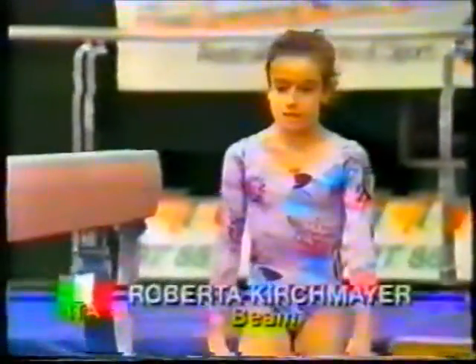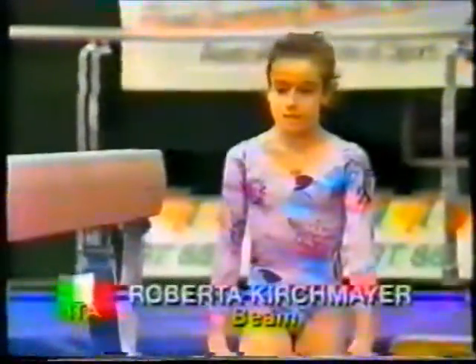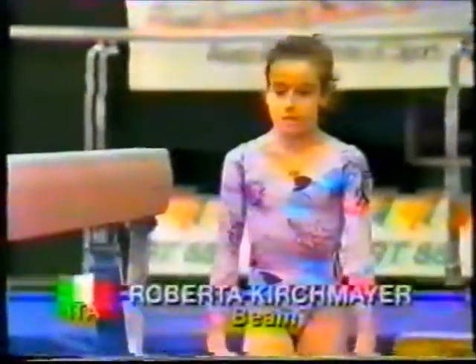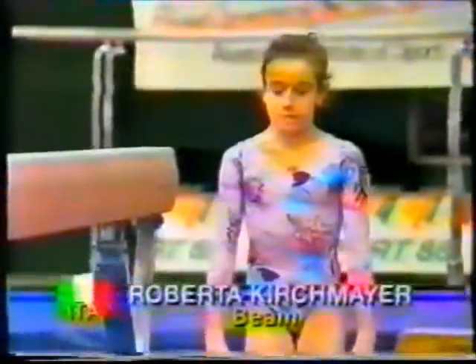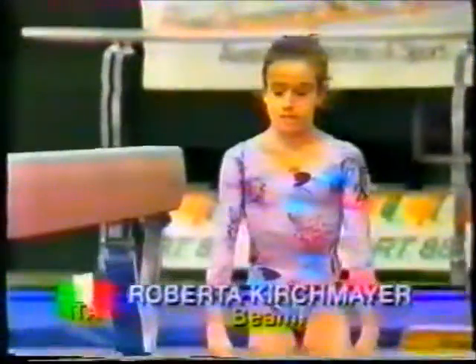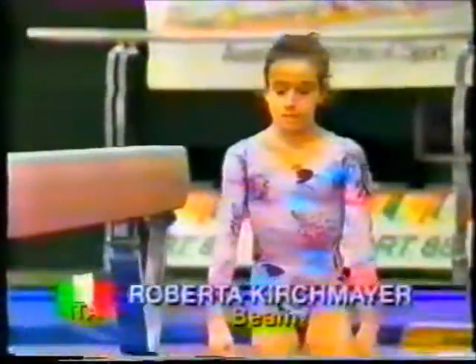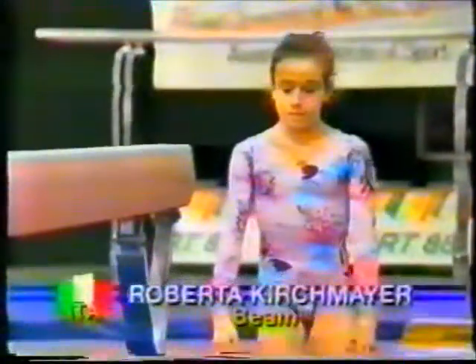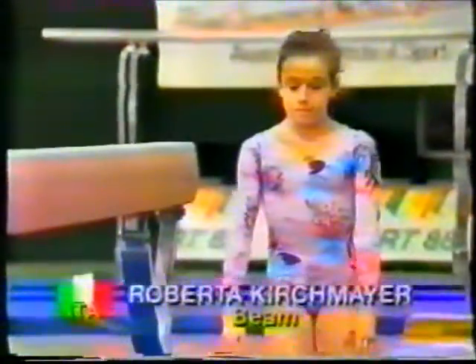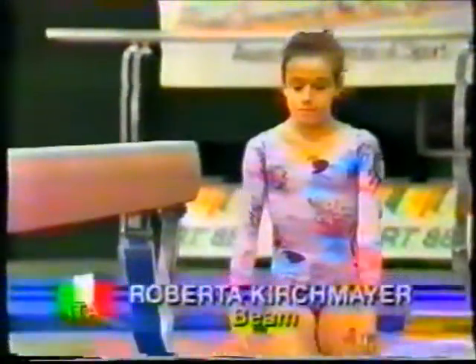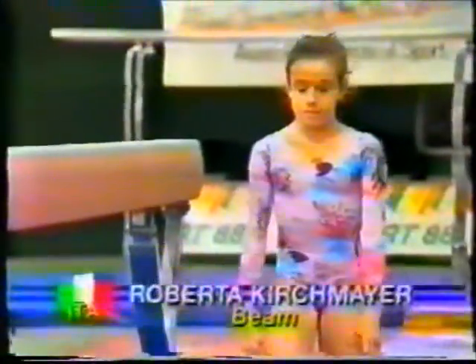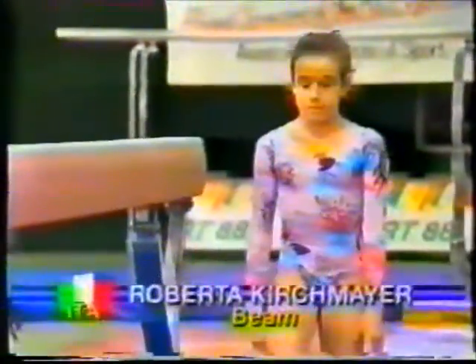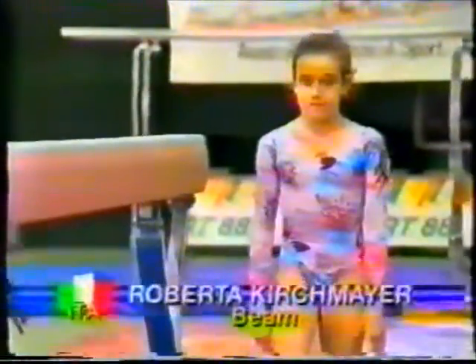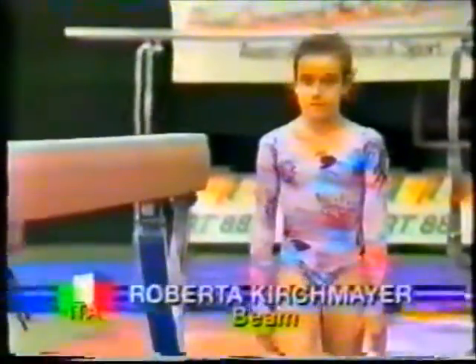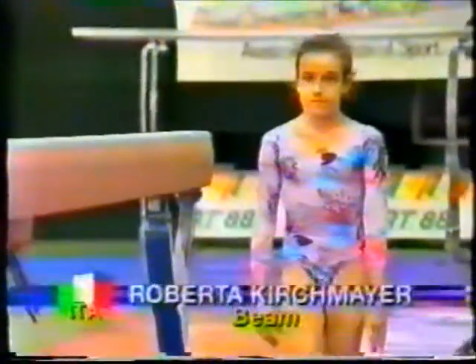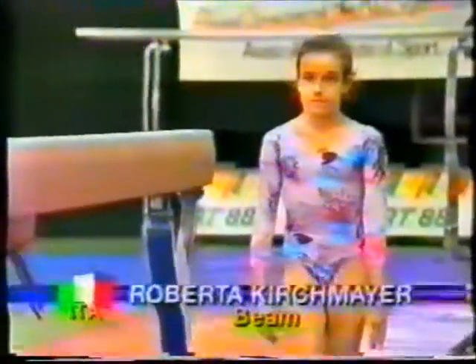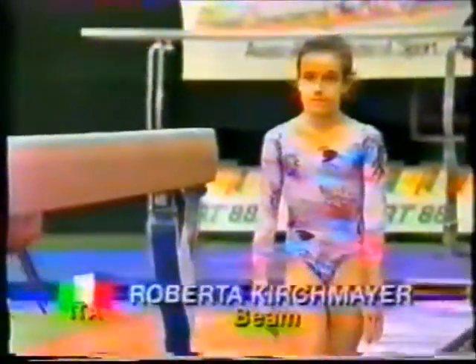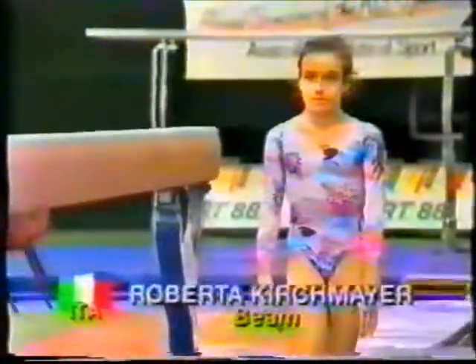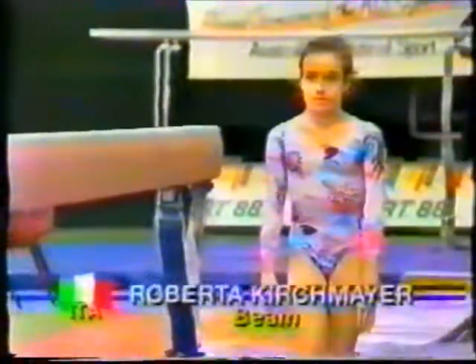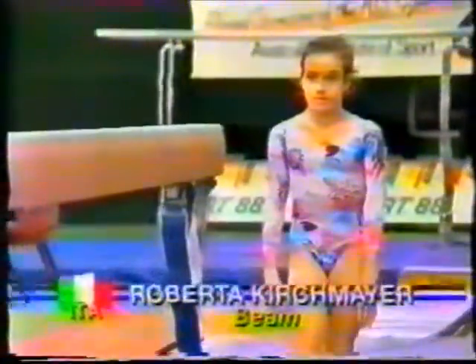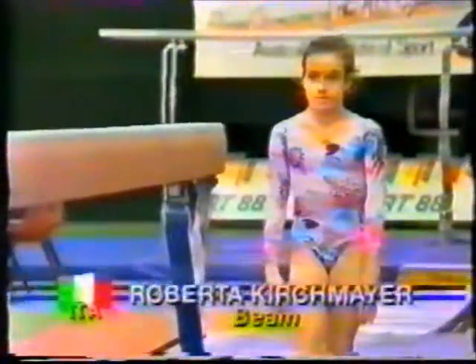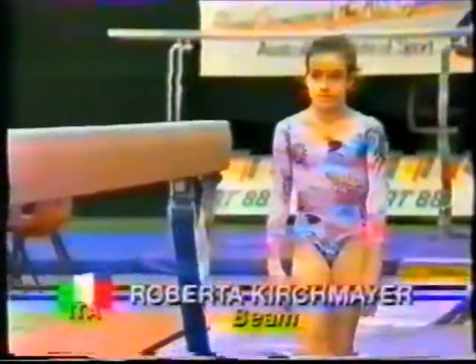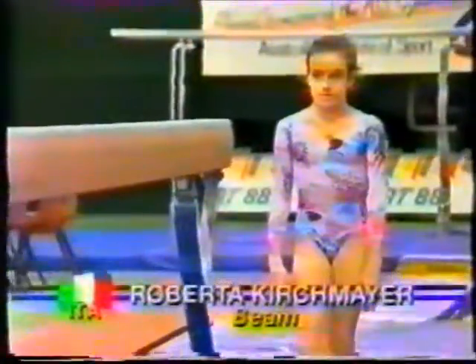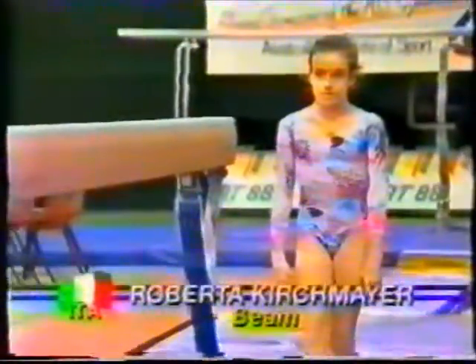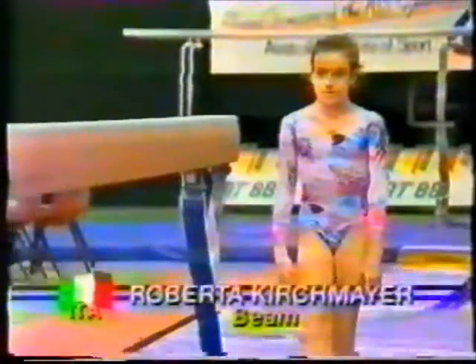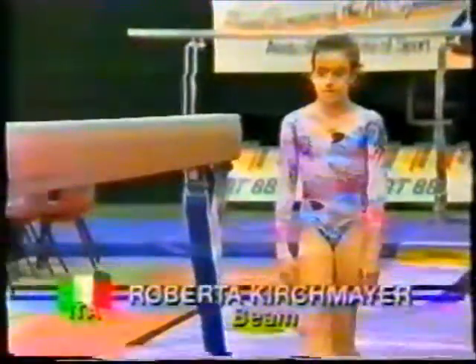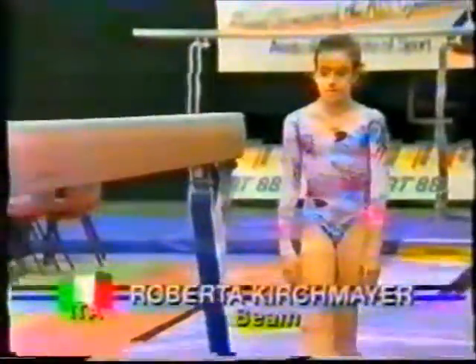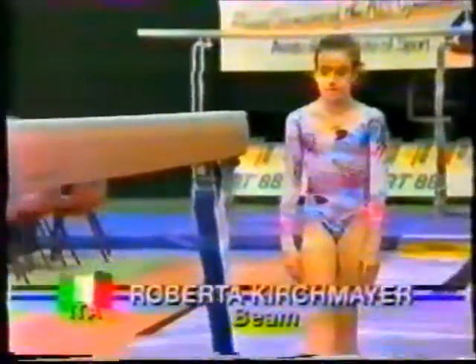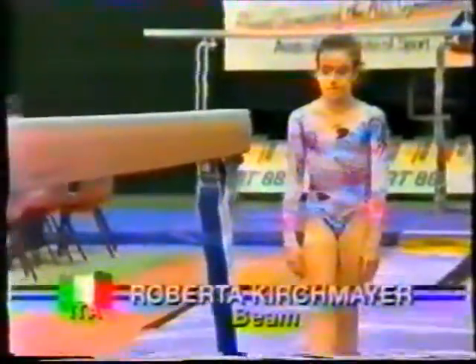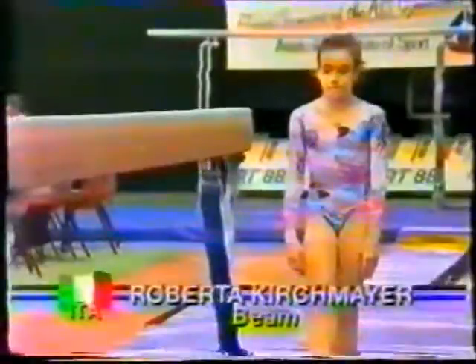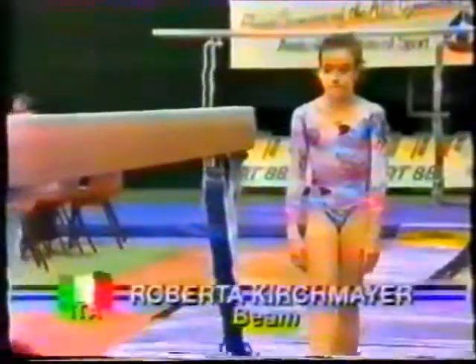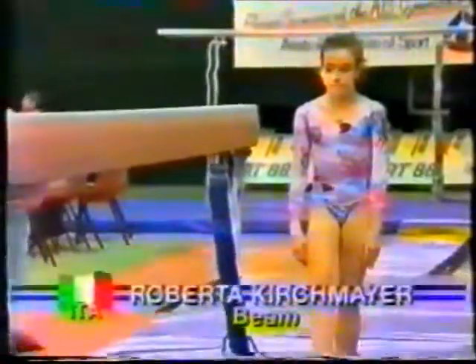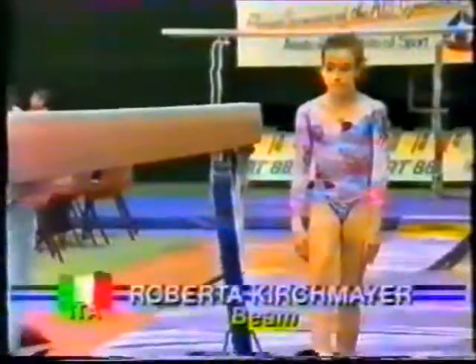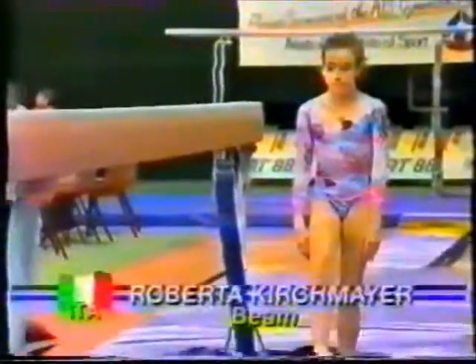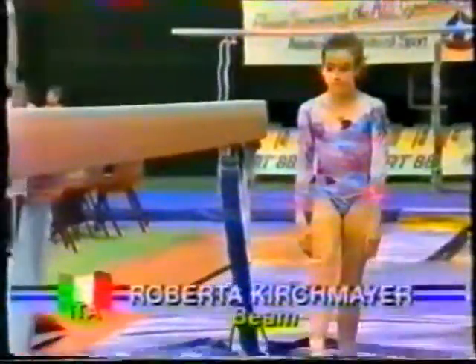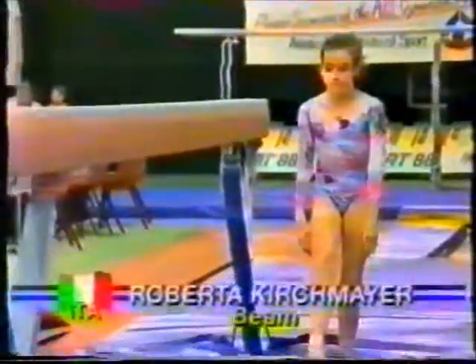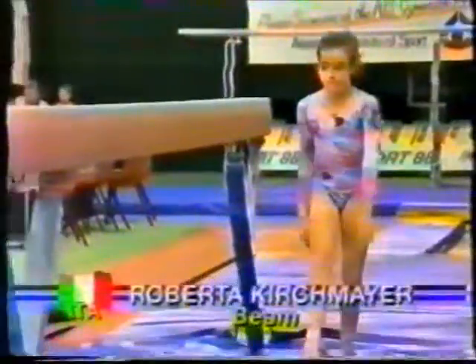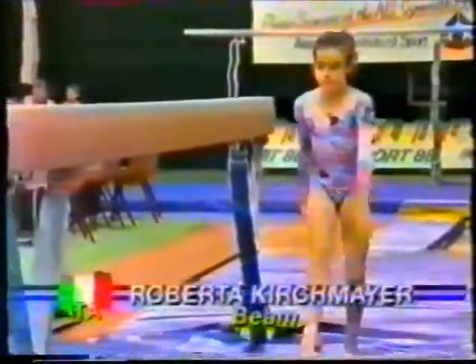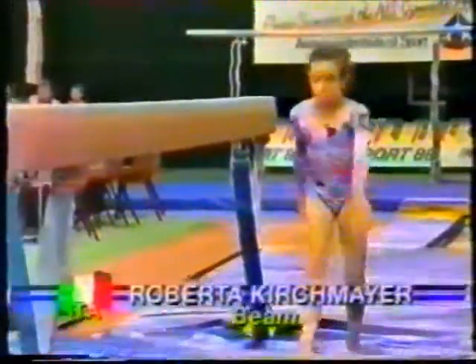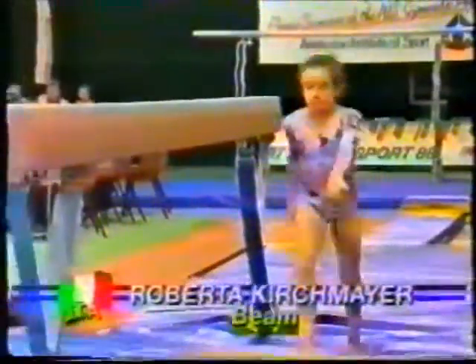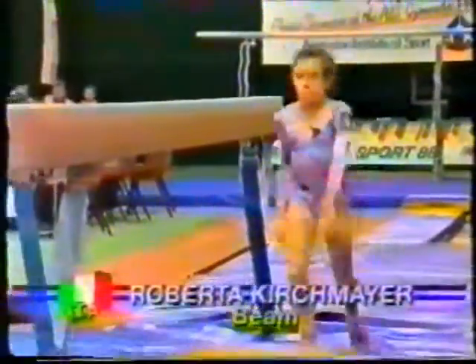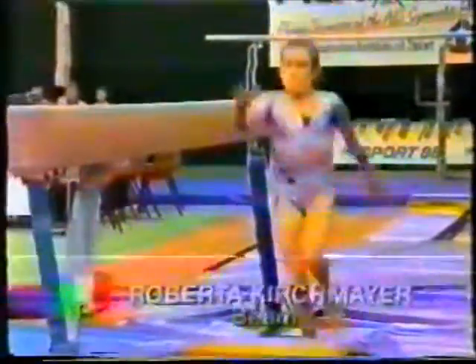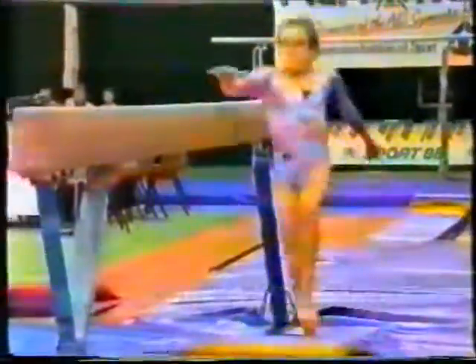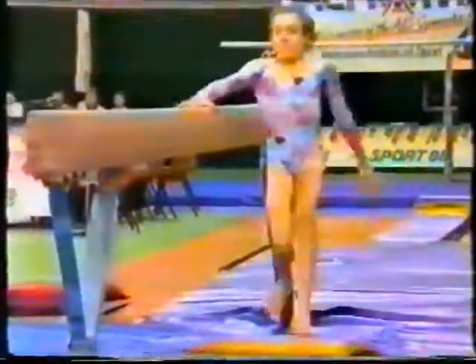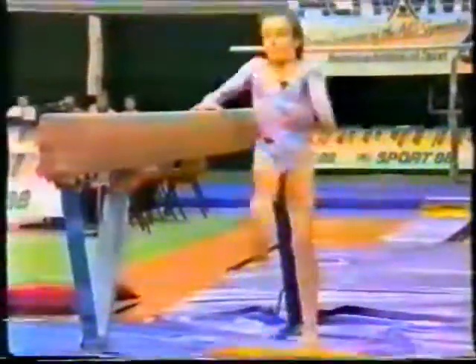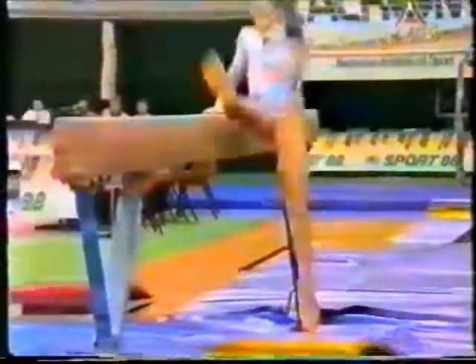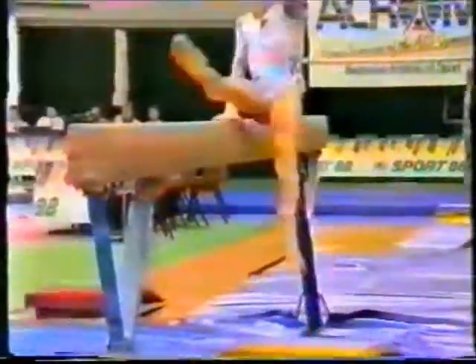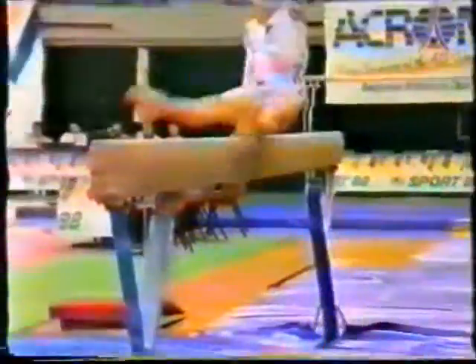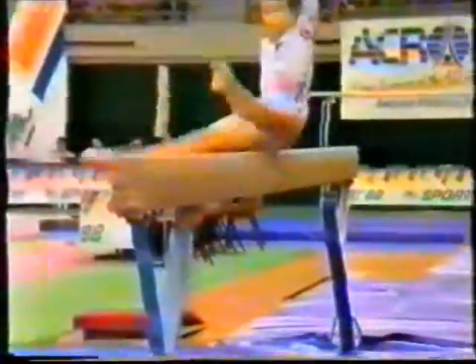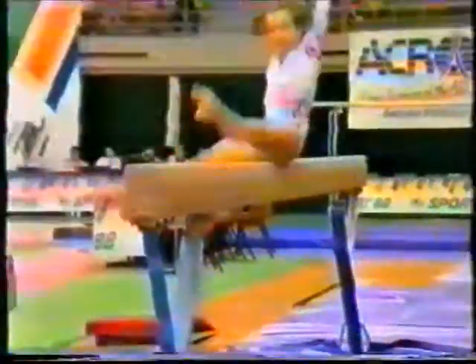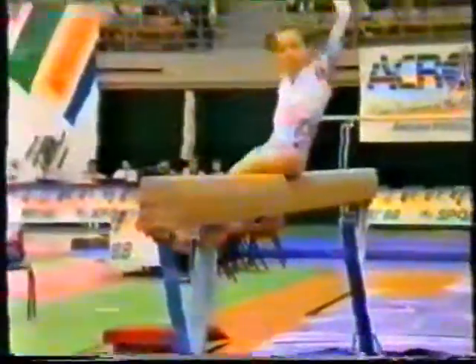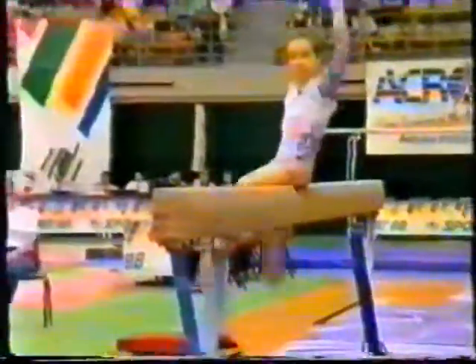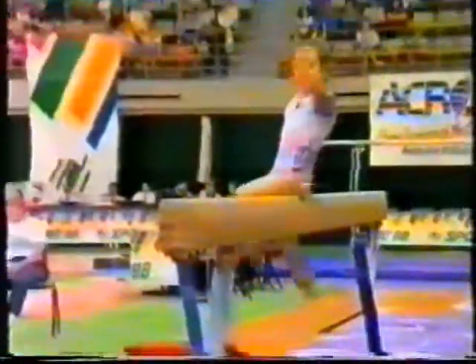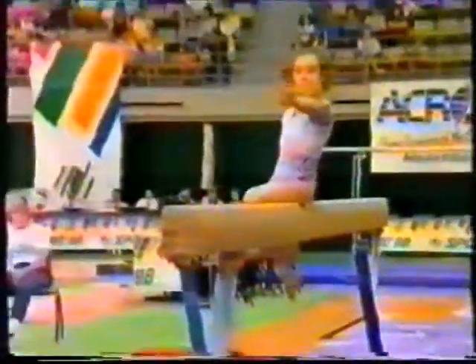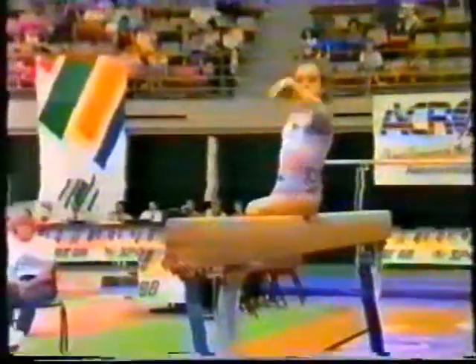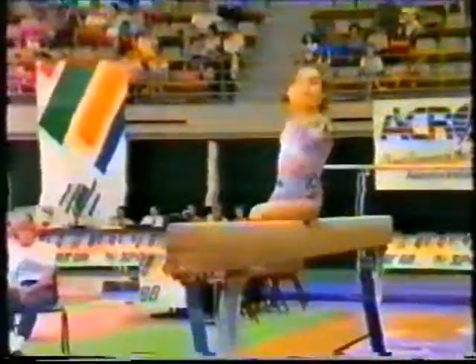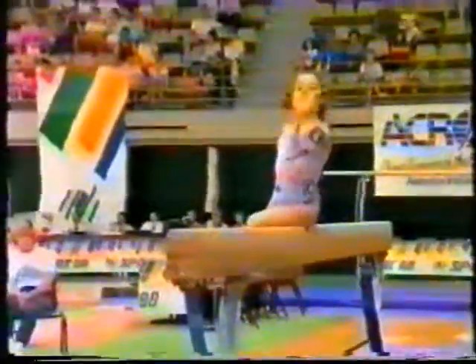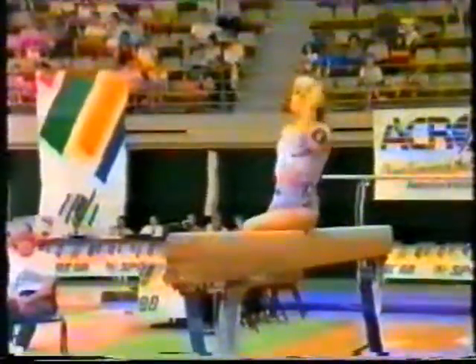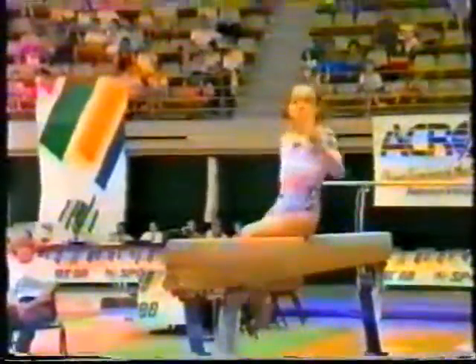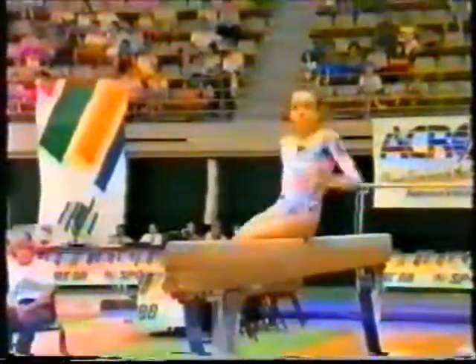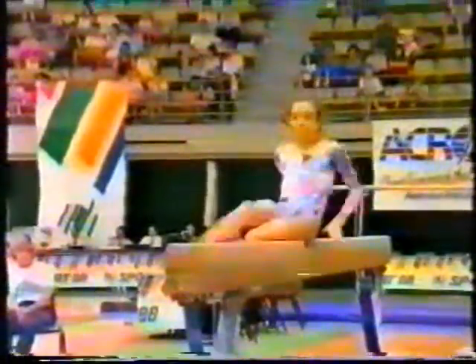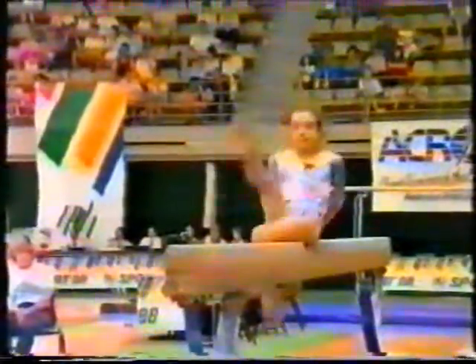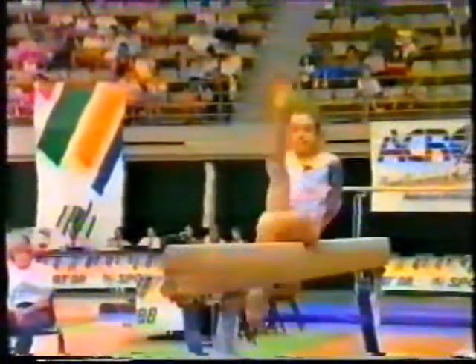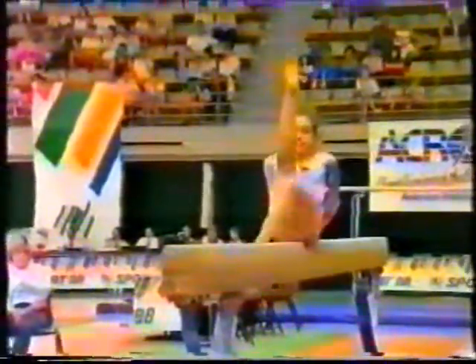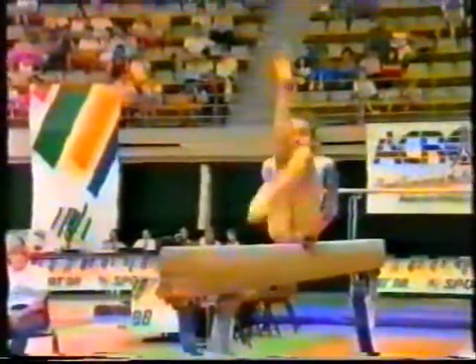So to the beam, and Roberta Cashmire of Italy, currently in 7th position, 9.20.